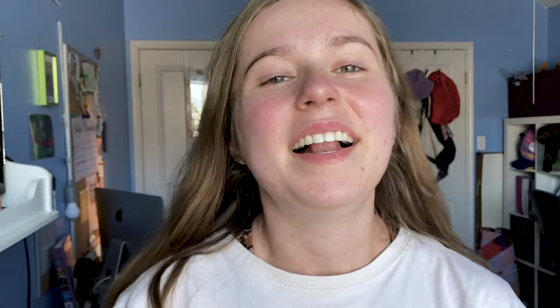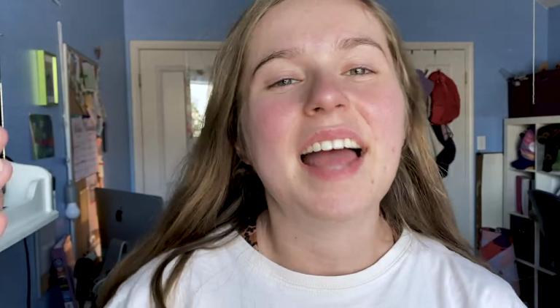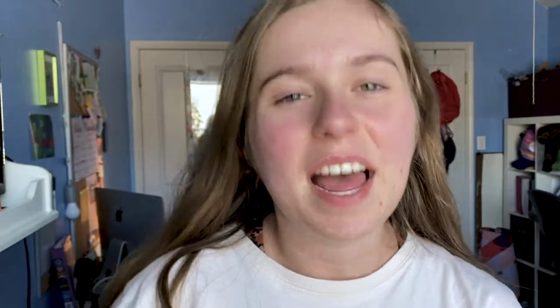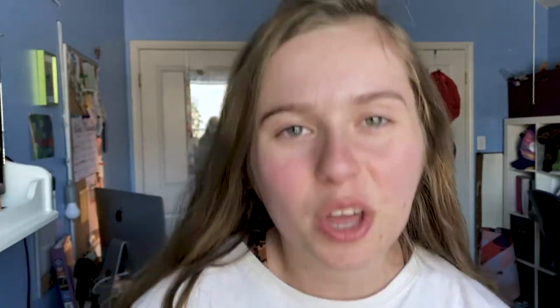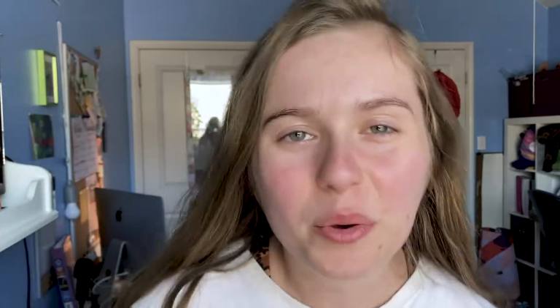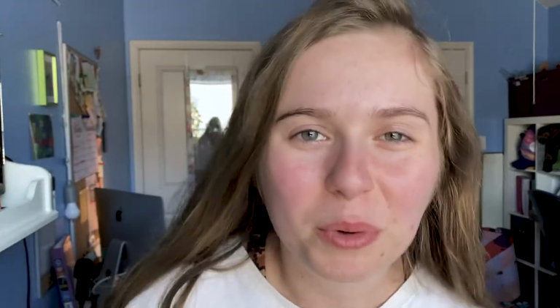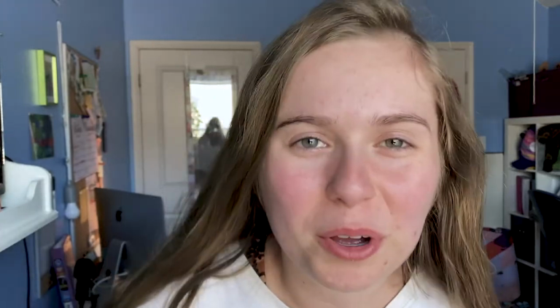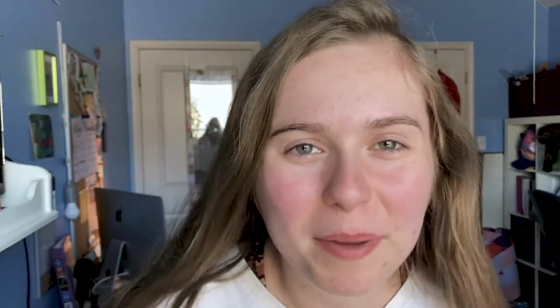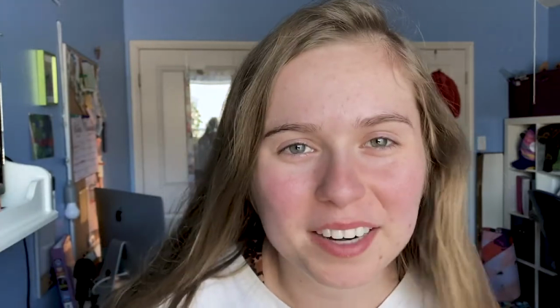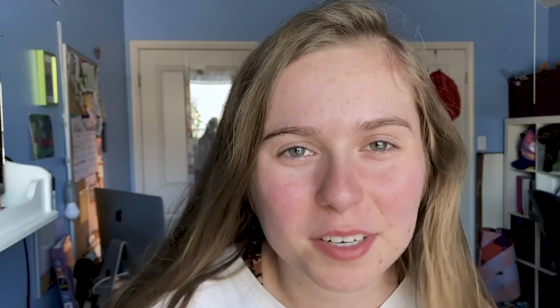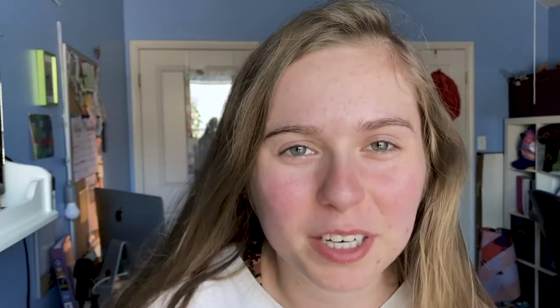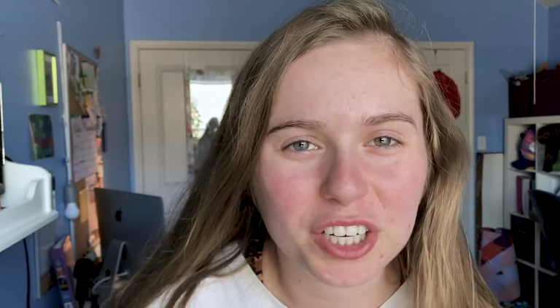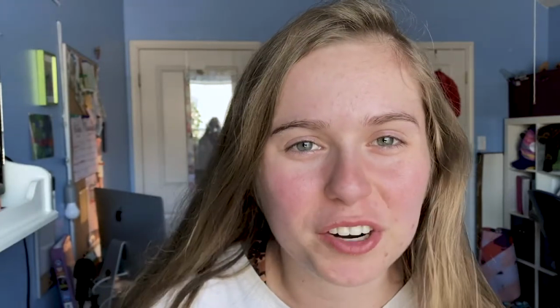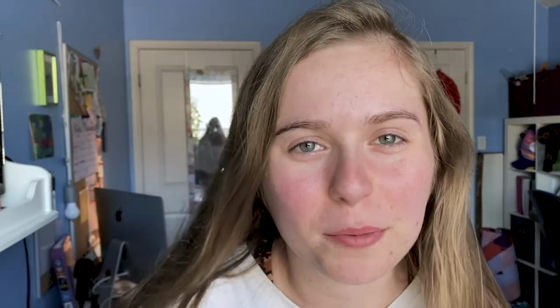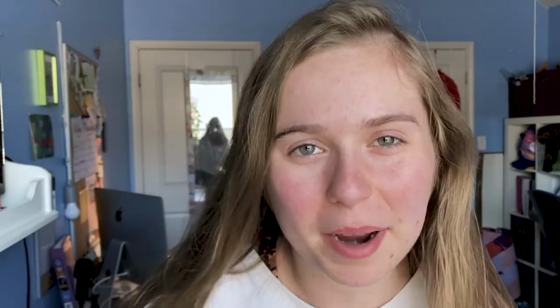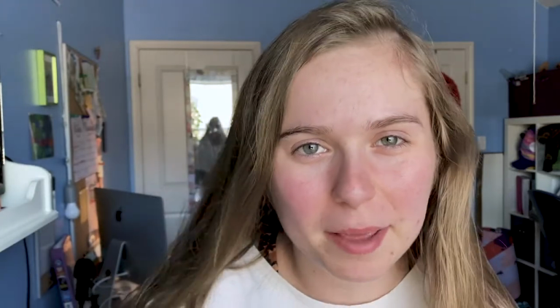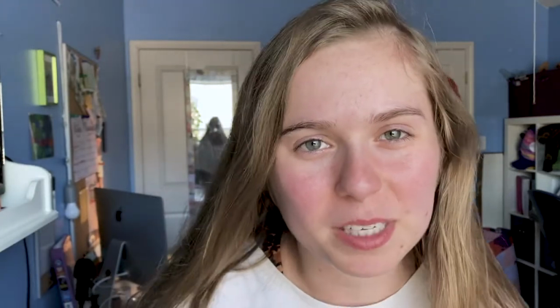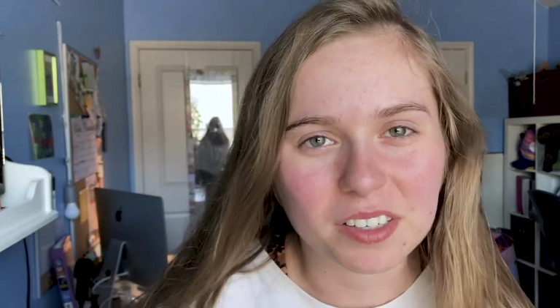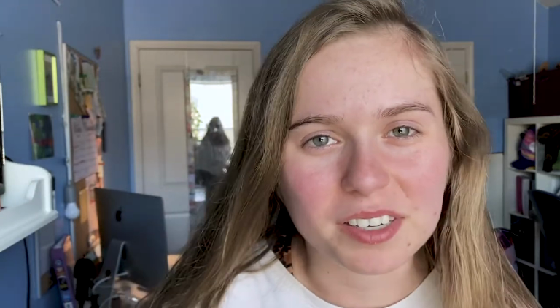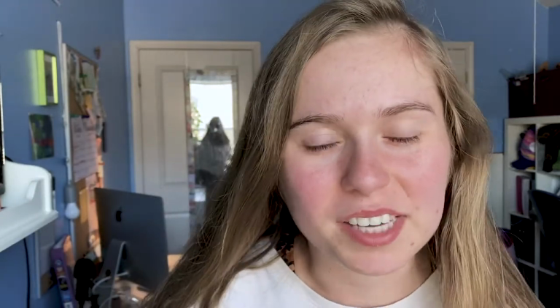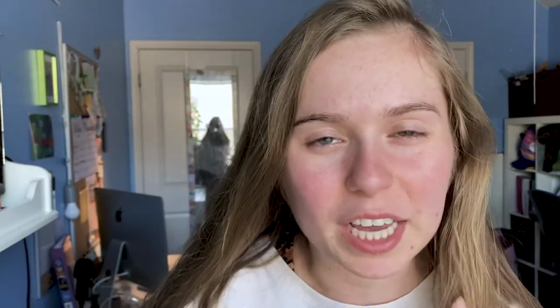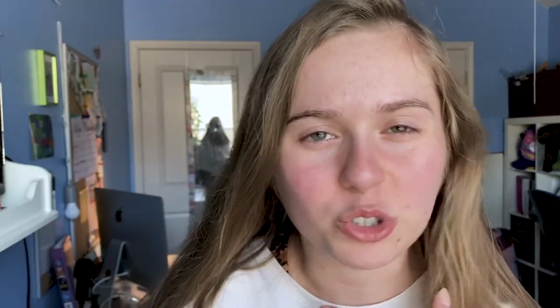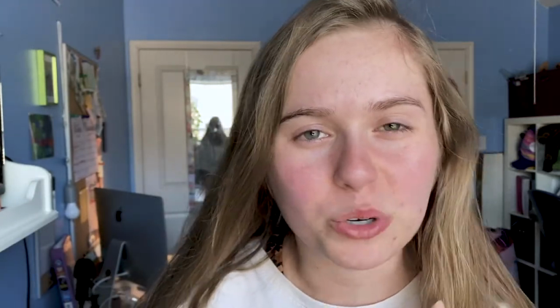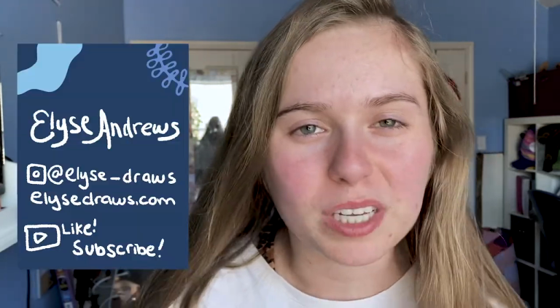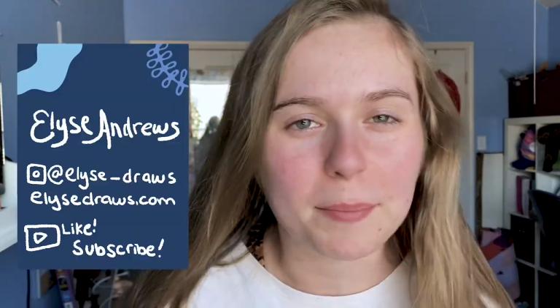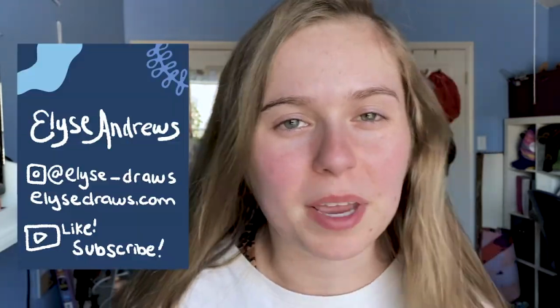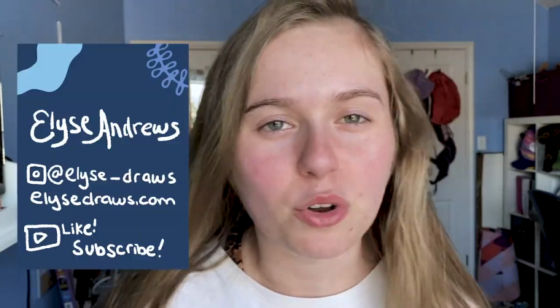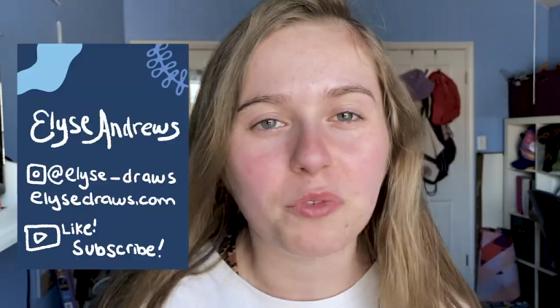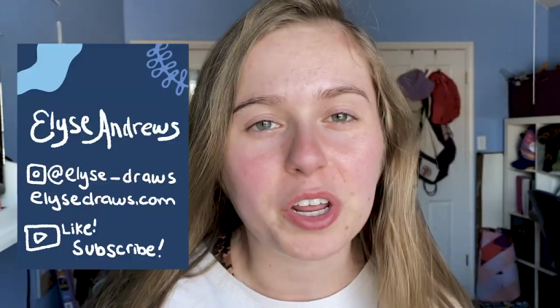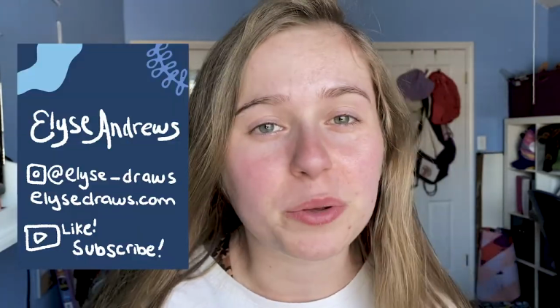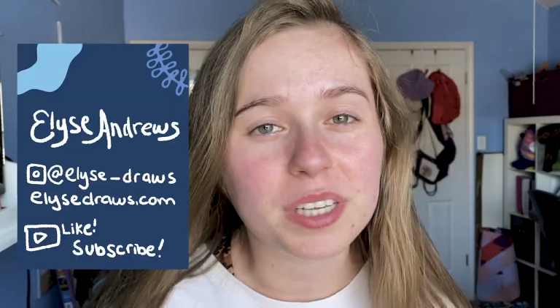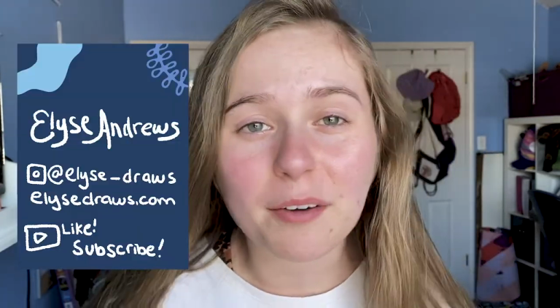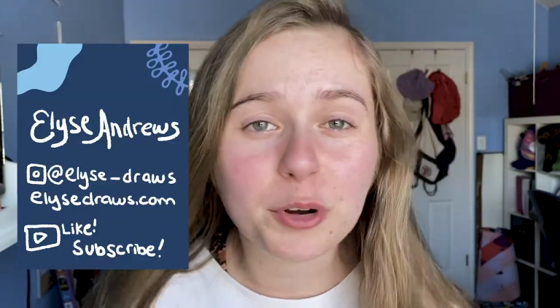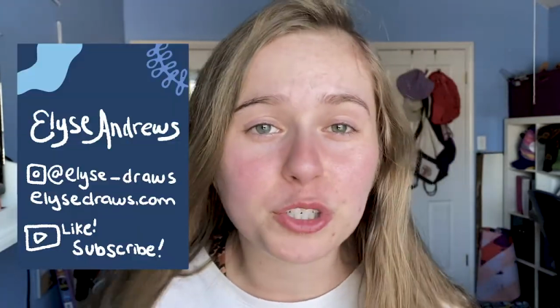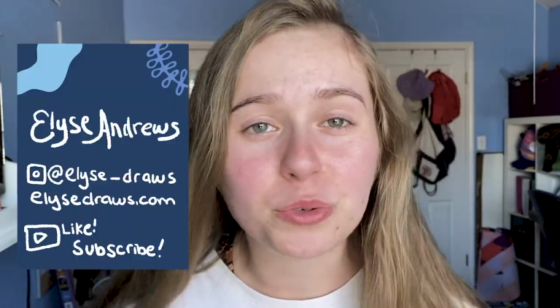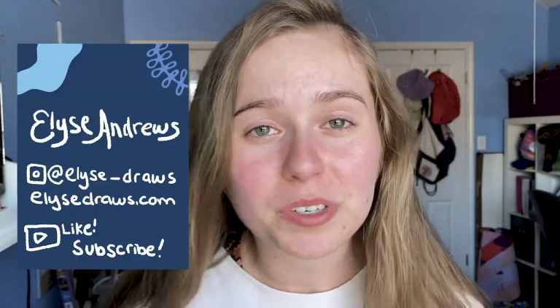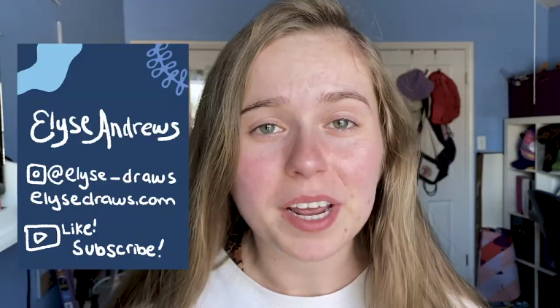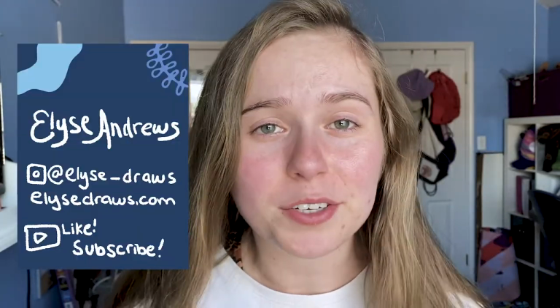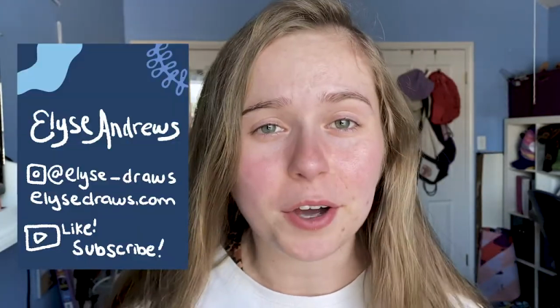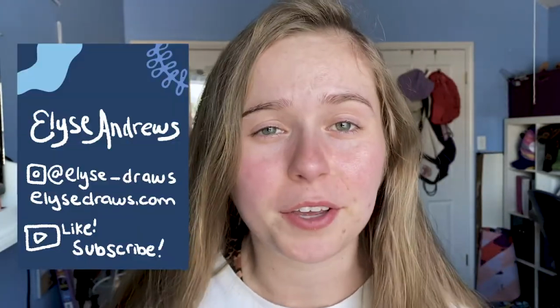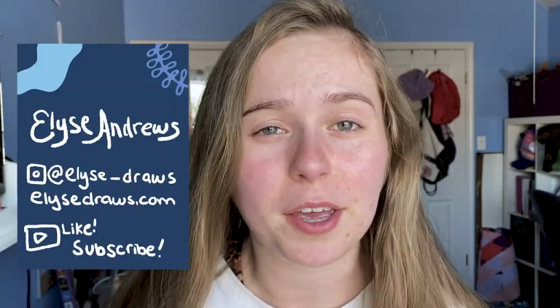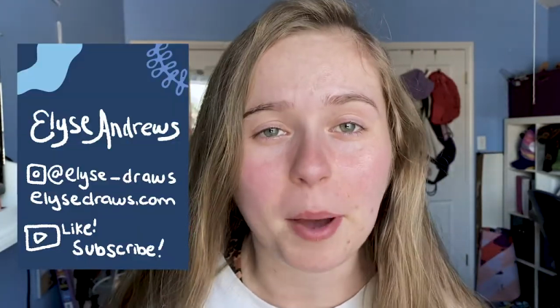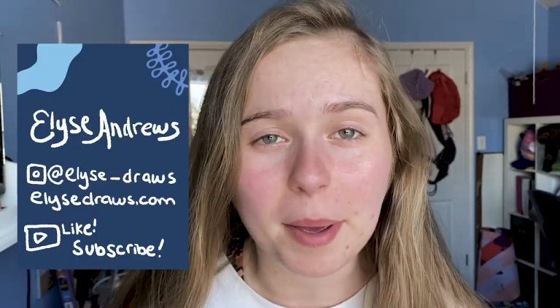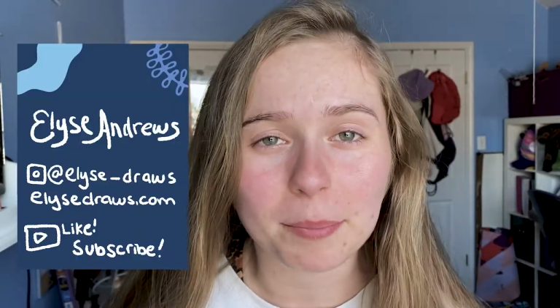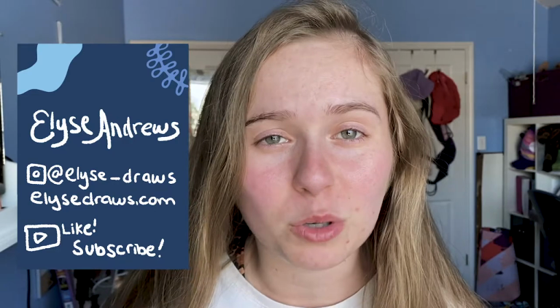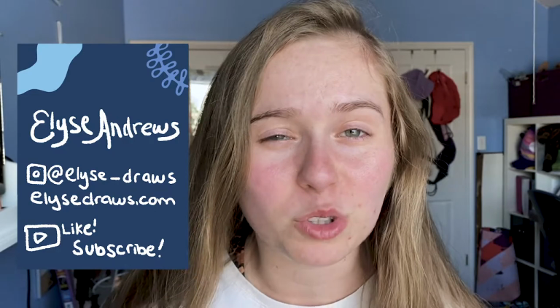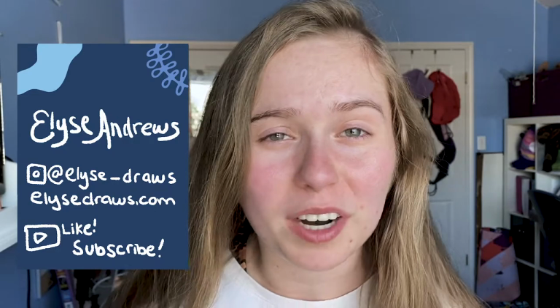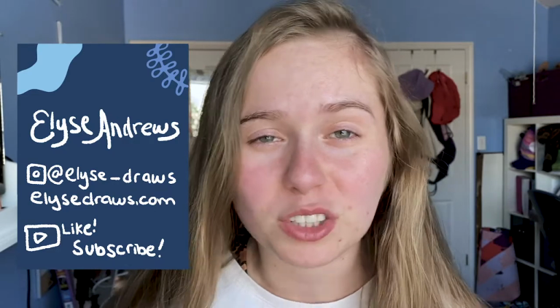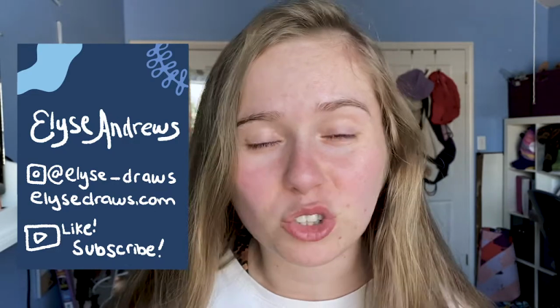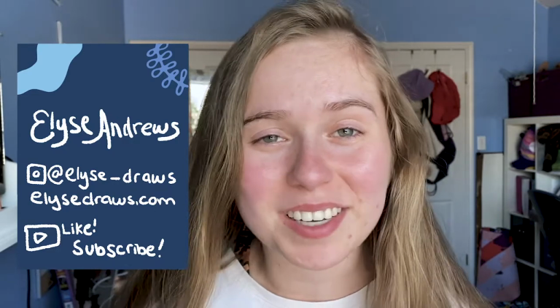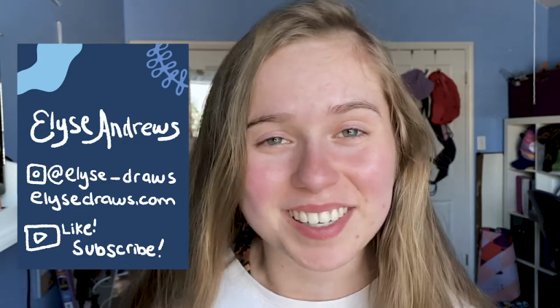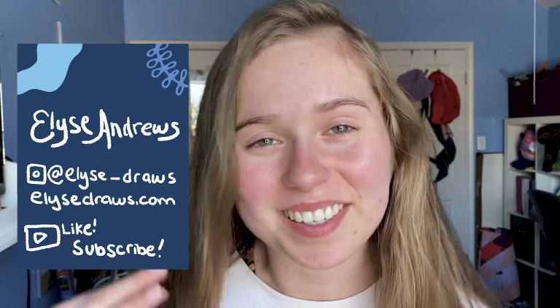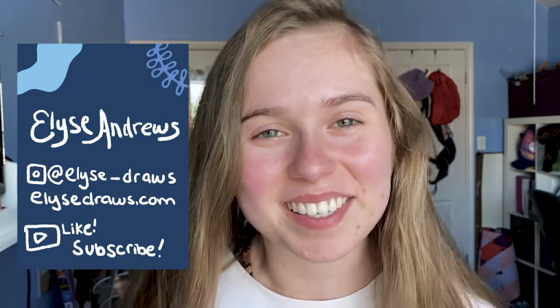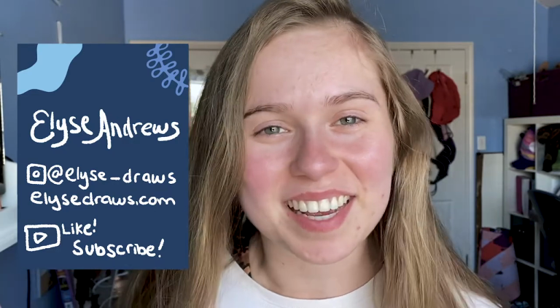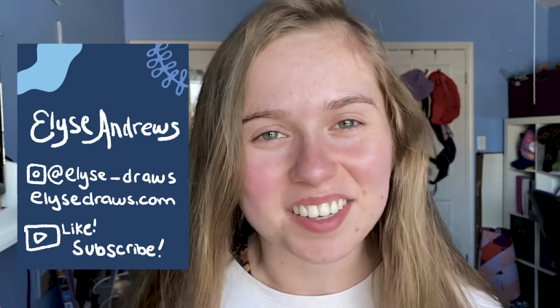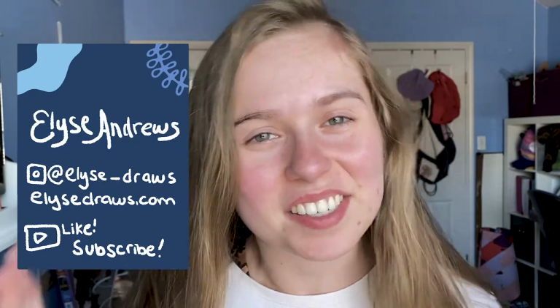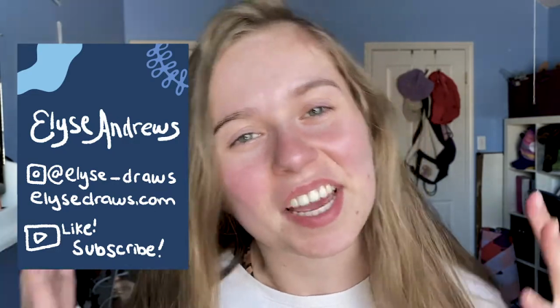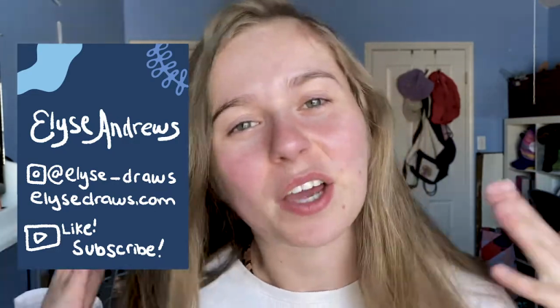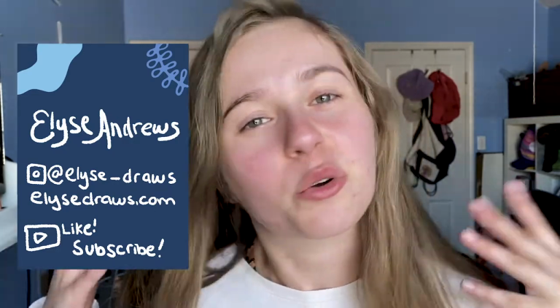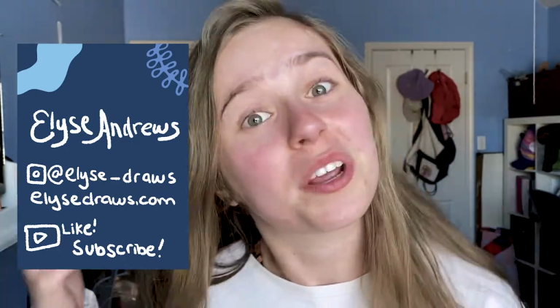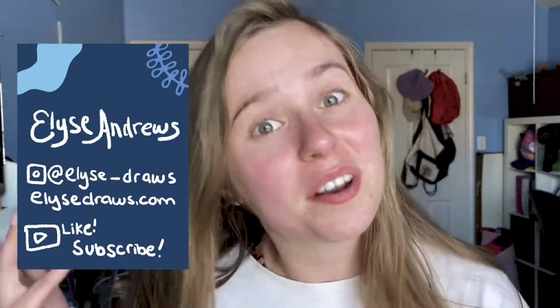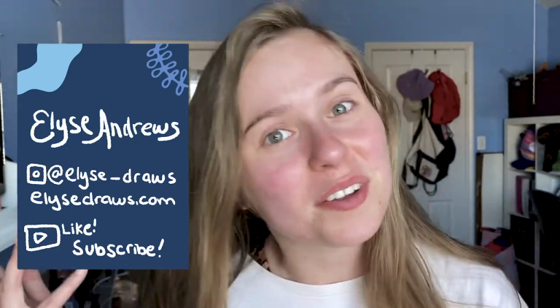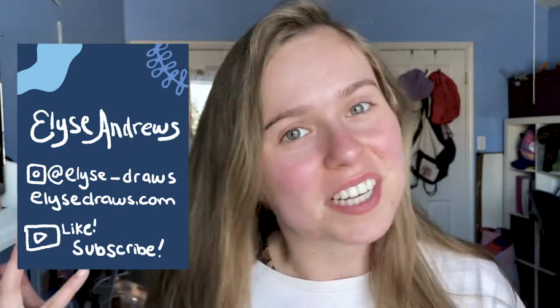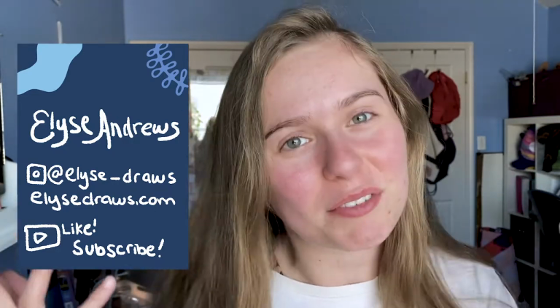Hello and welcome back to my channel. My name is Elise Andrews and I make new videos every Tuesday talking about my post-grad stresses, successes, and creative endeavors.